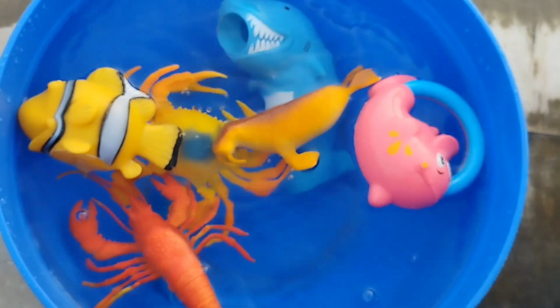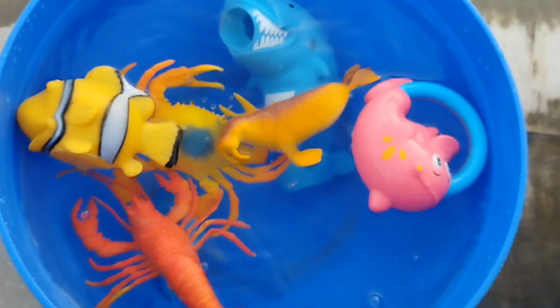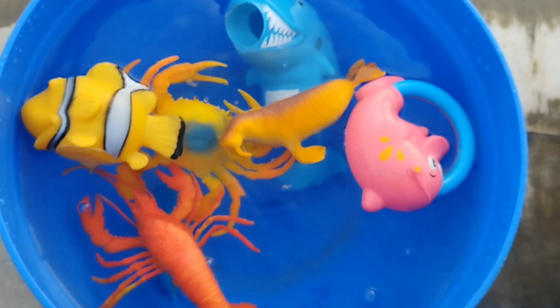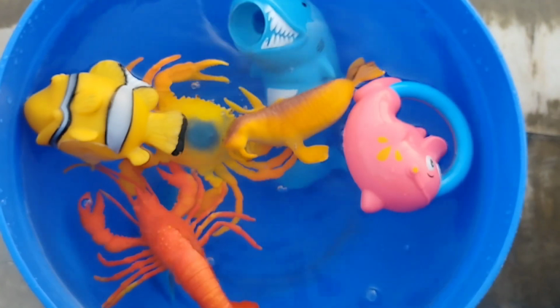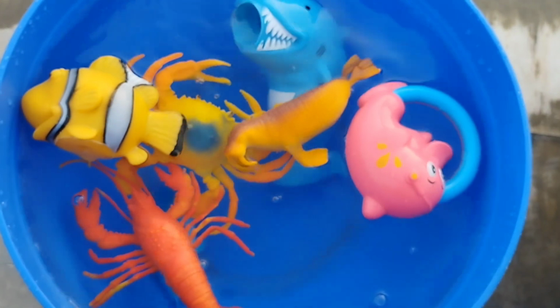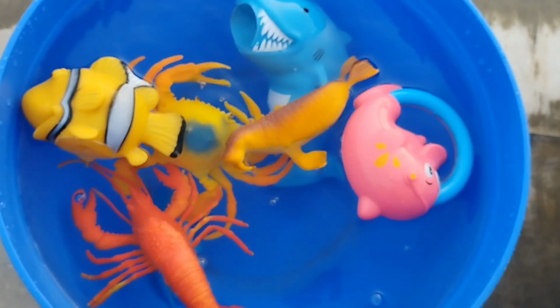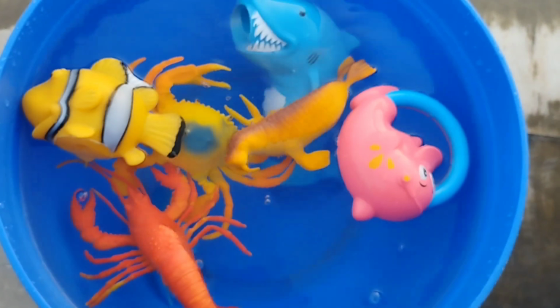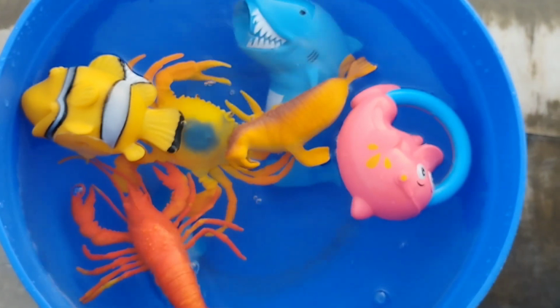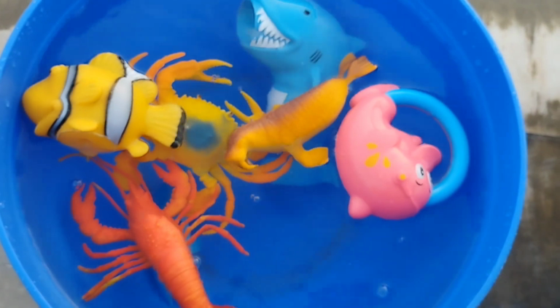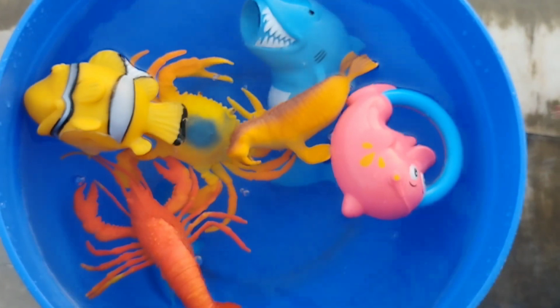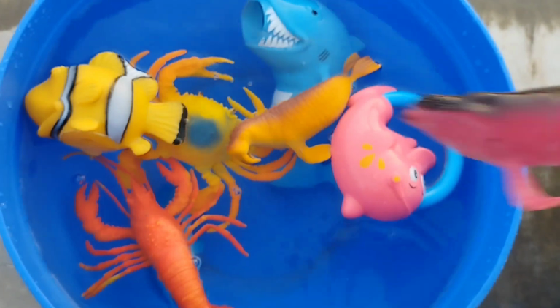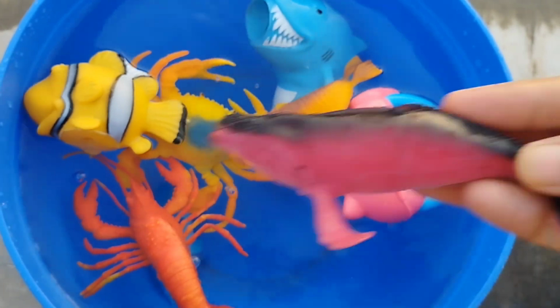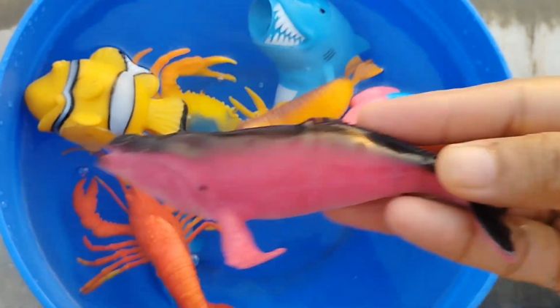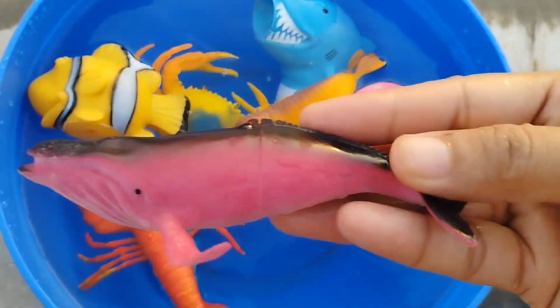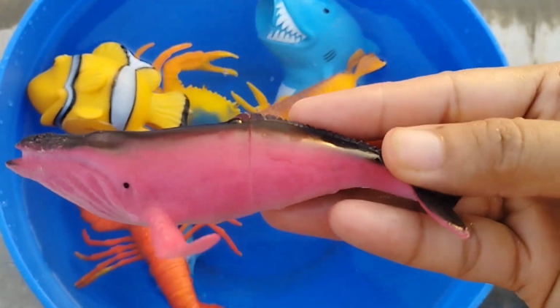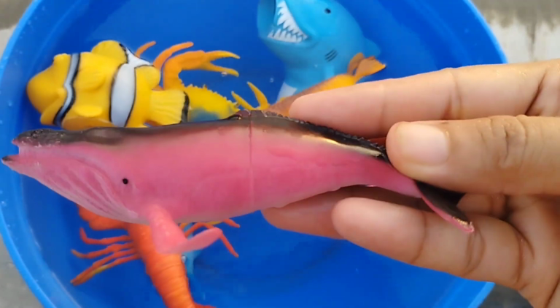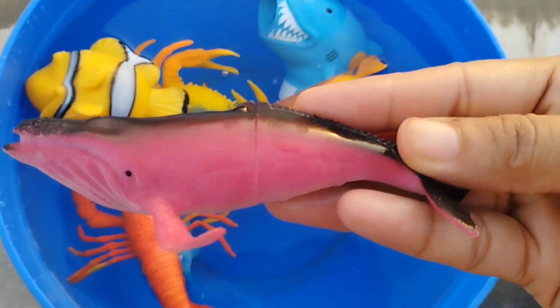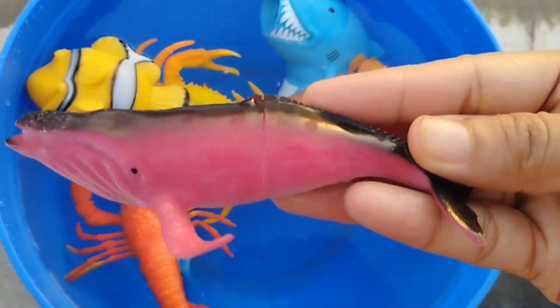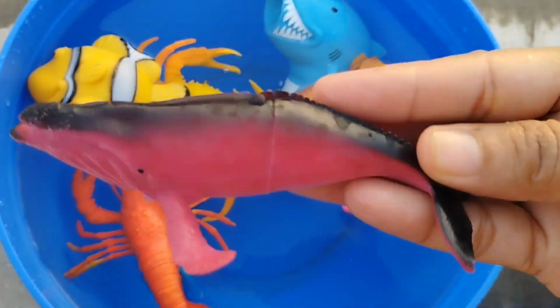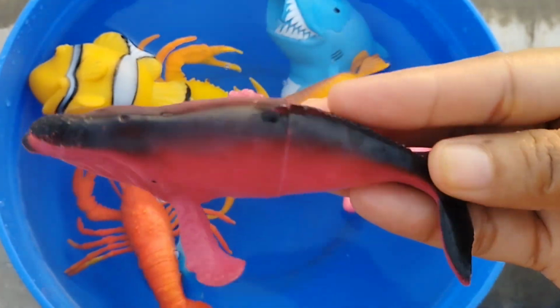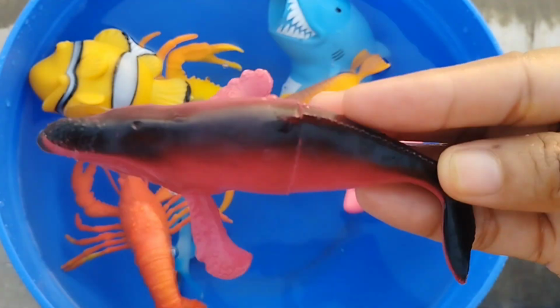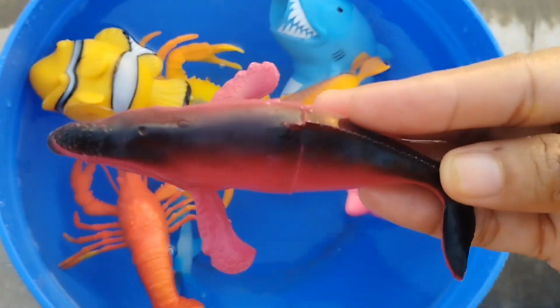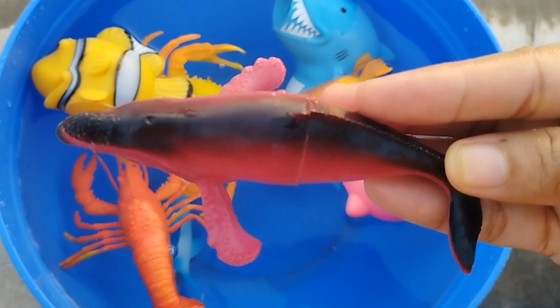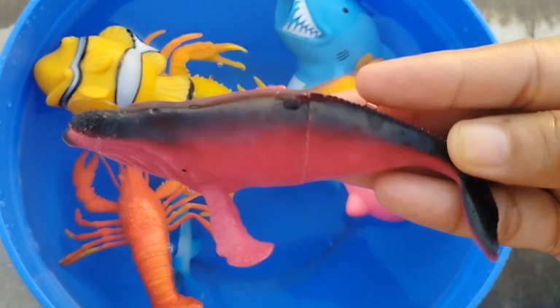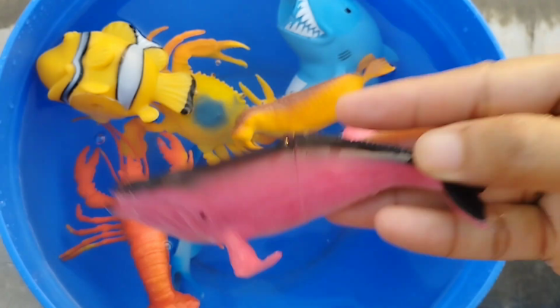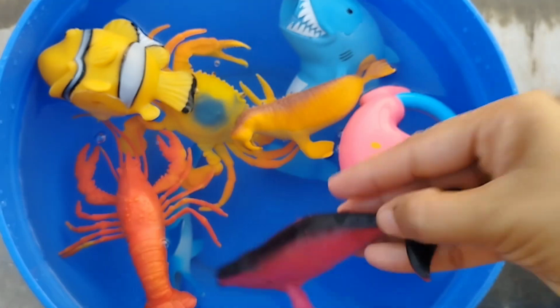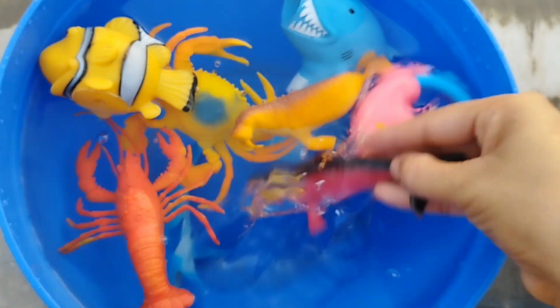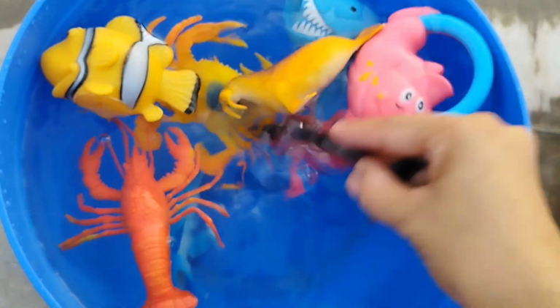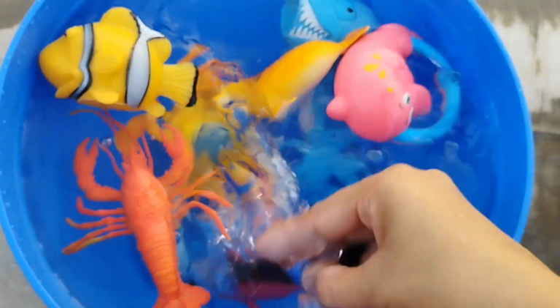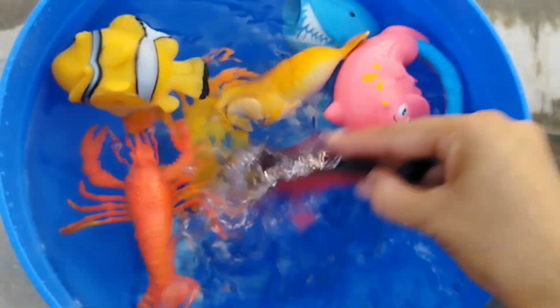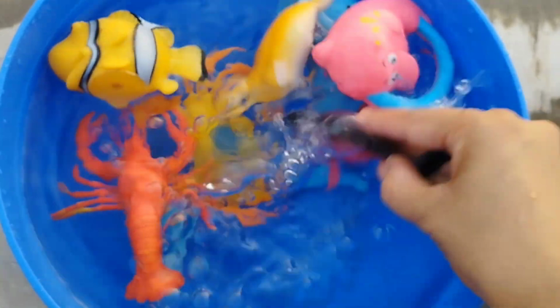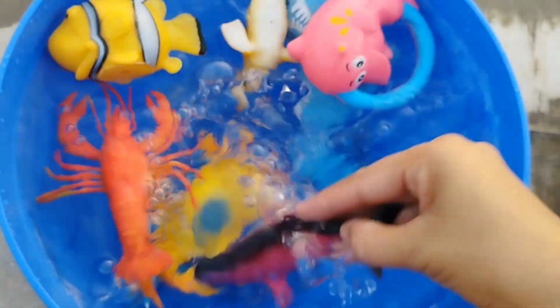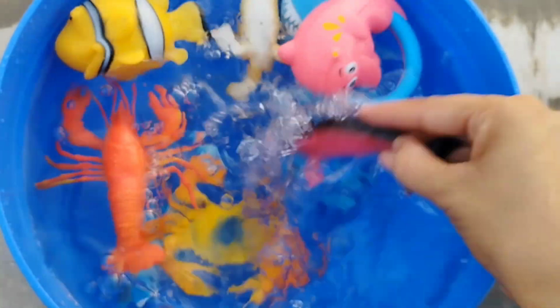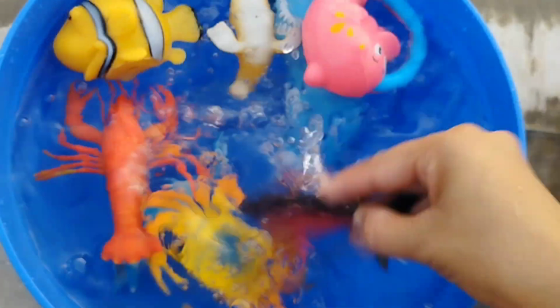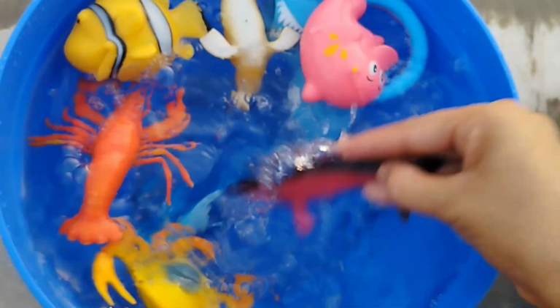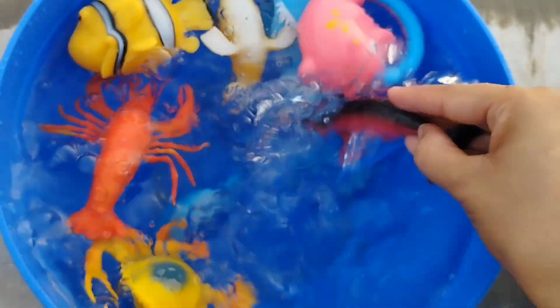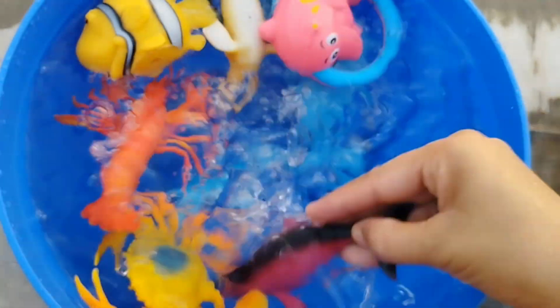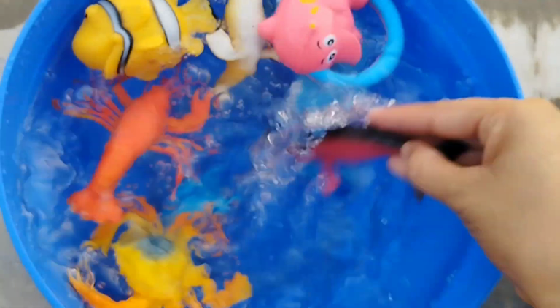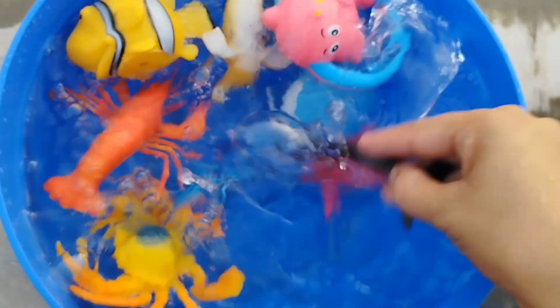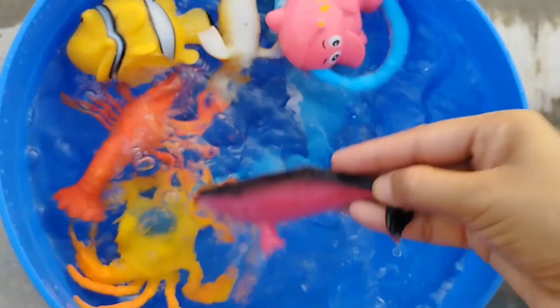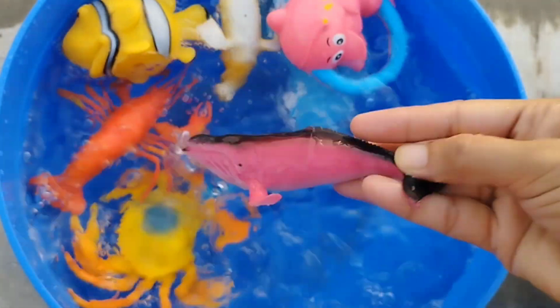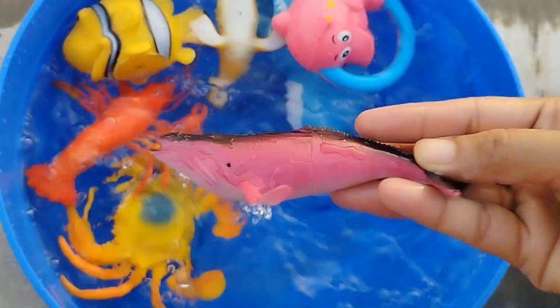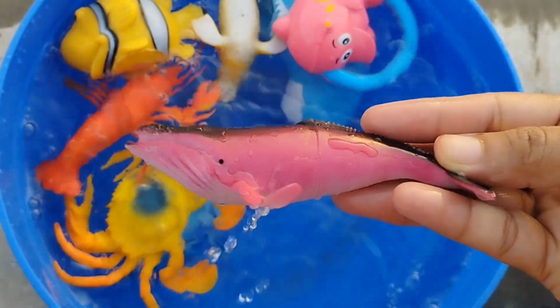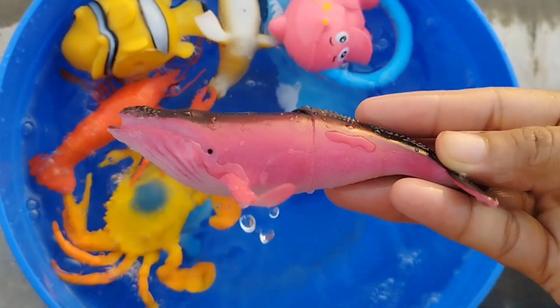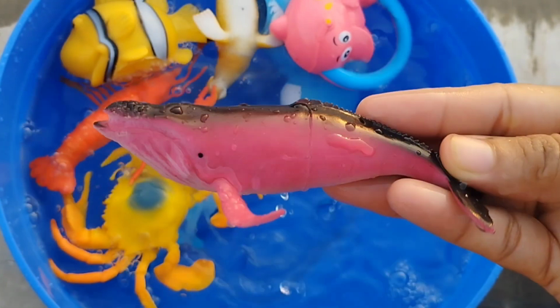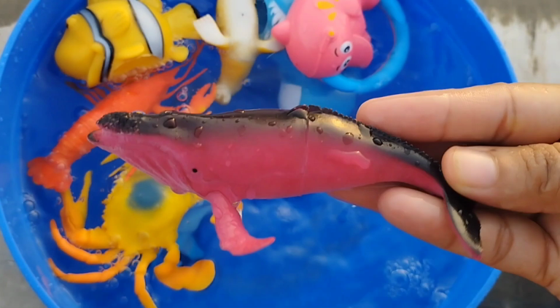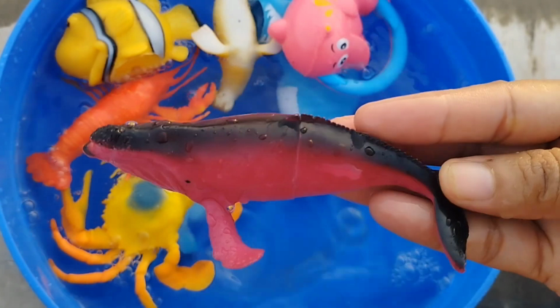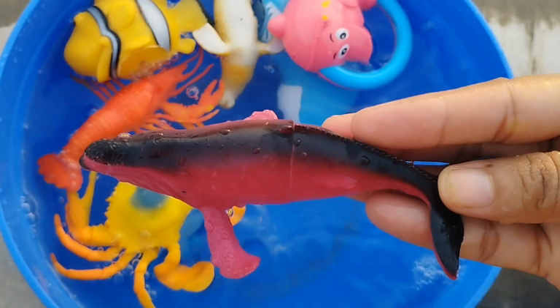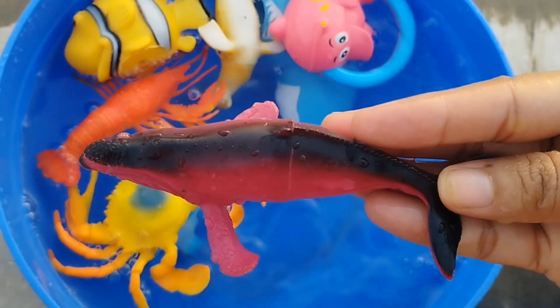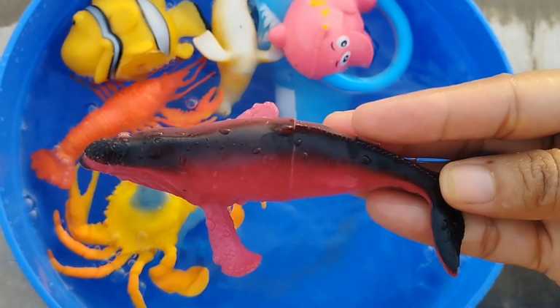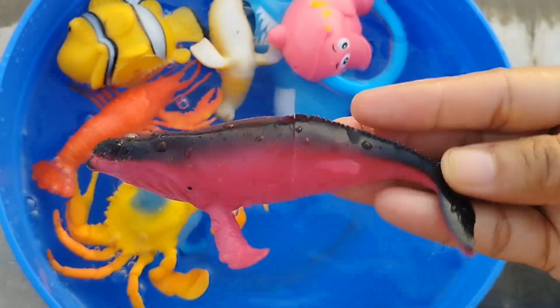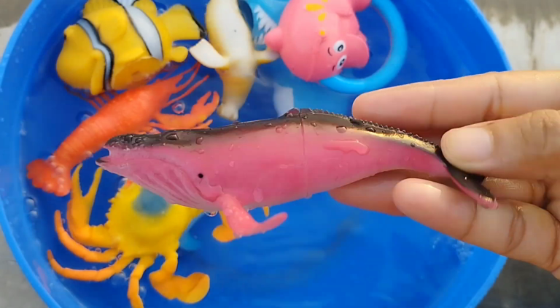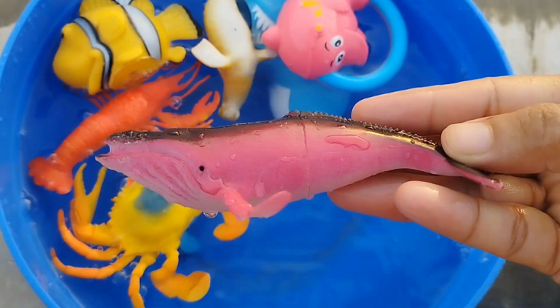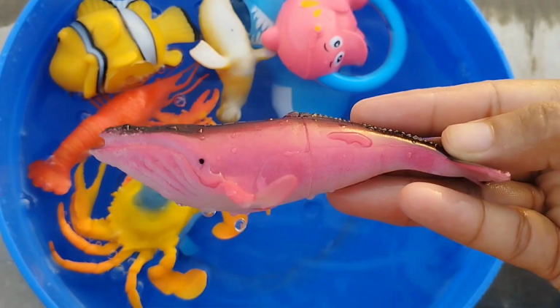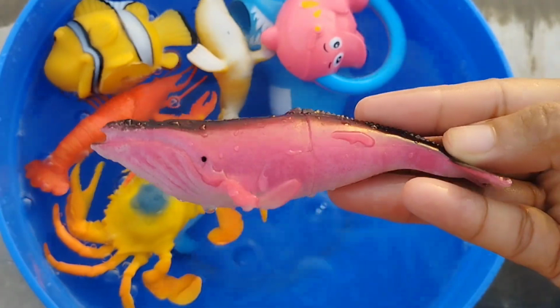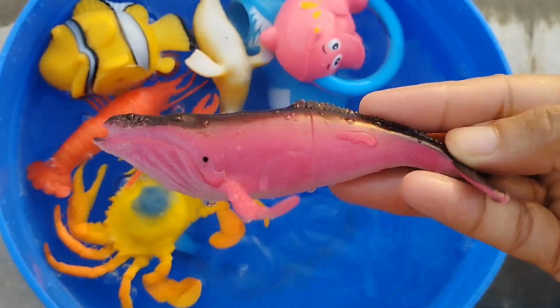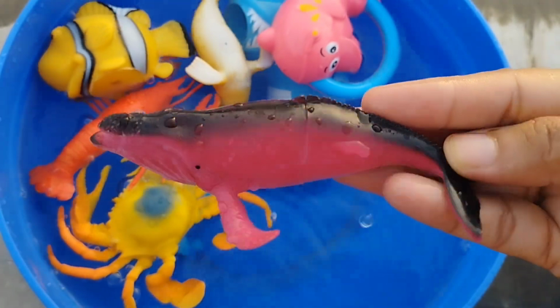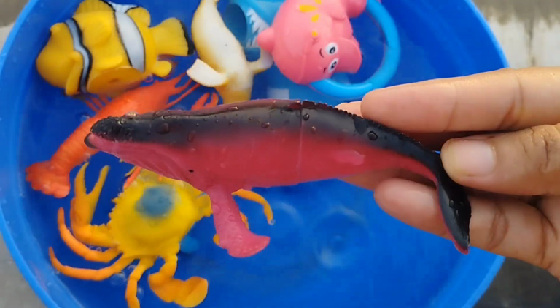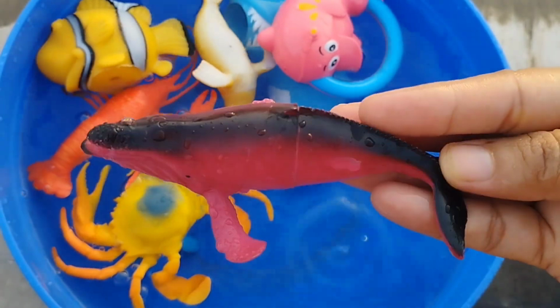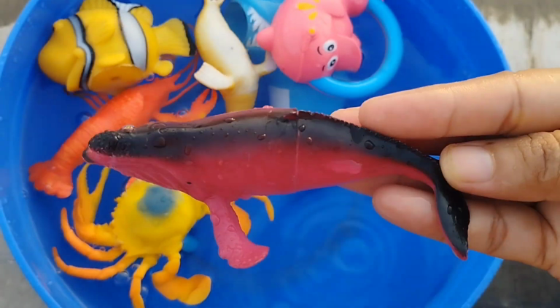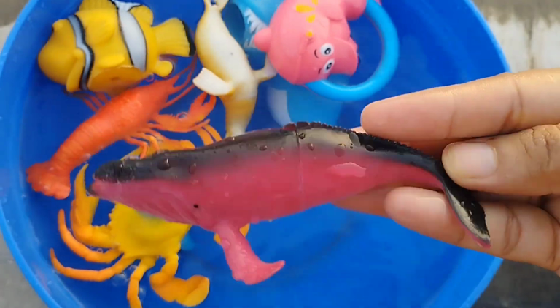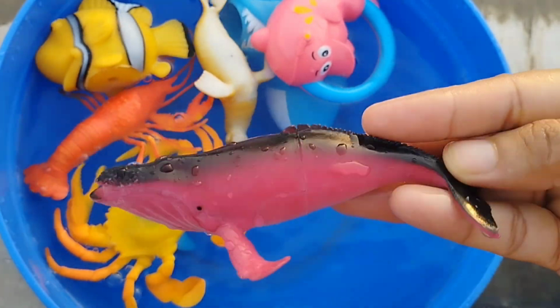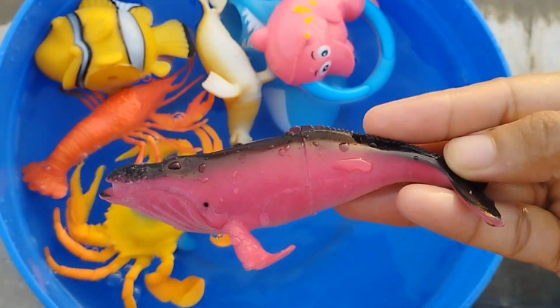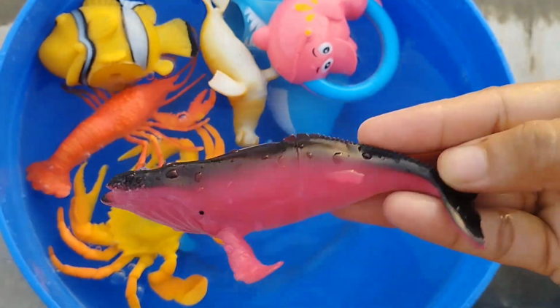The next sea animal is a whale. This is a whale.